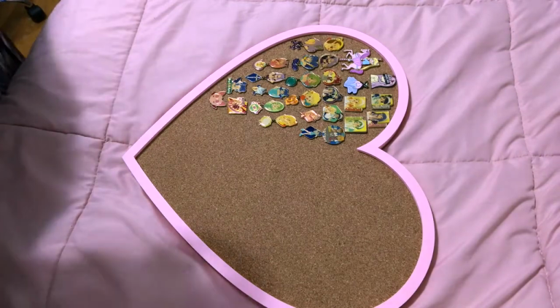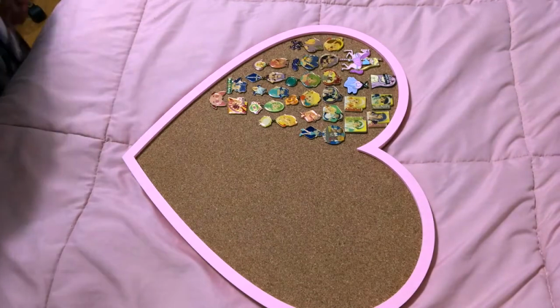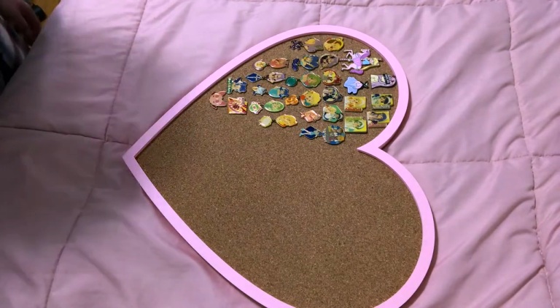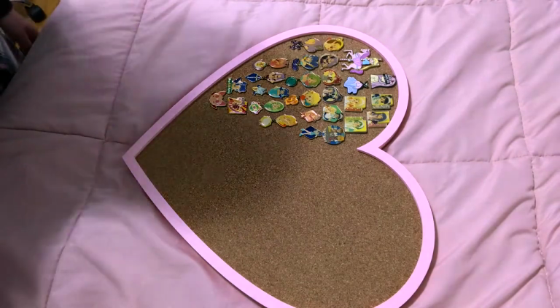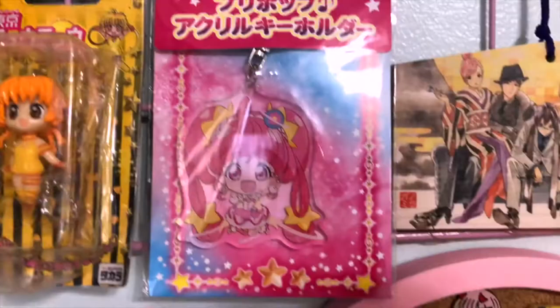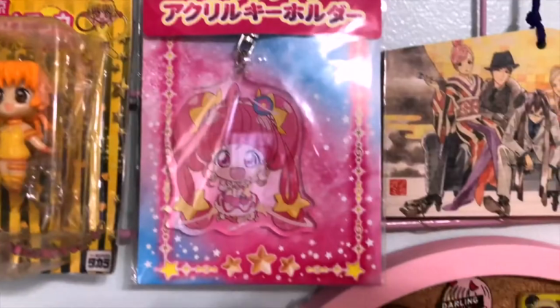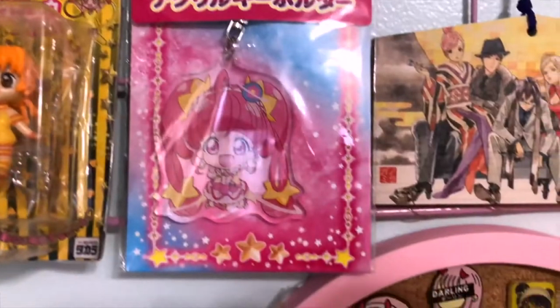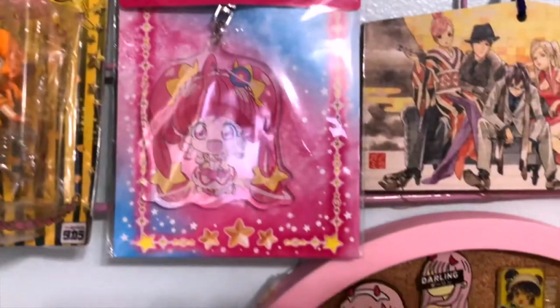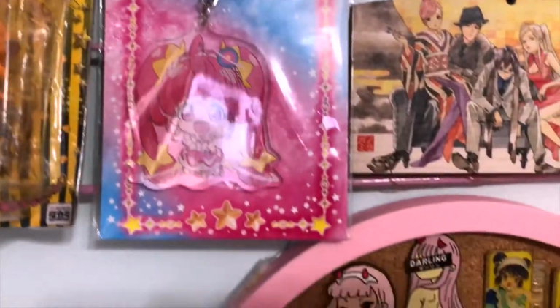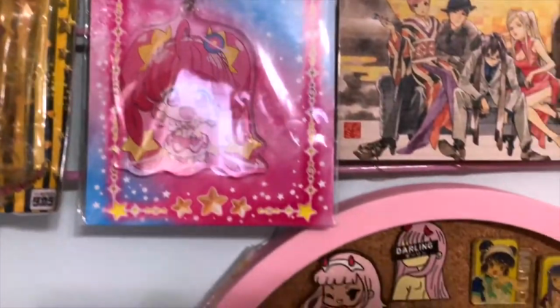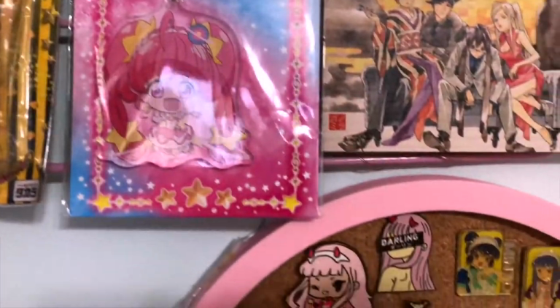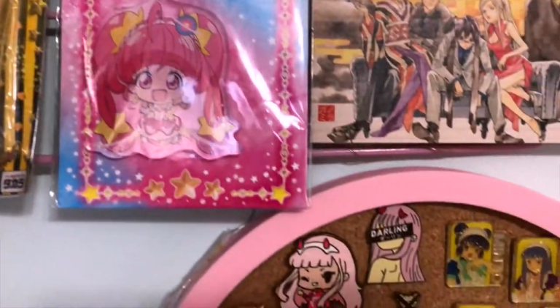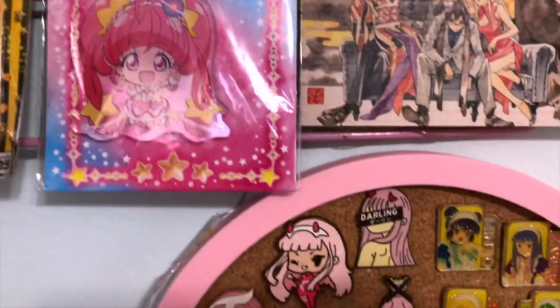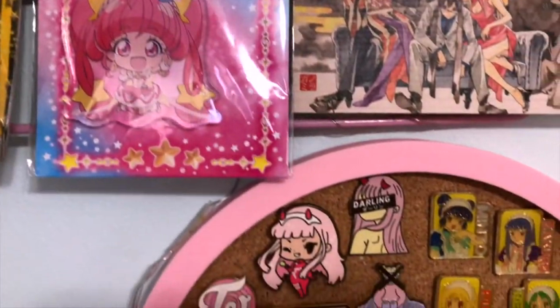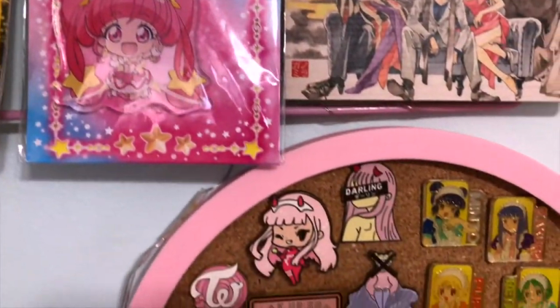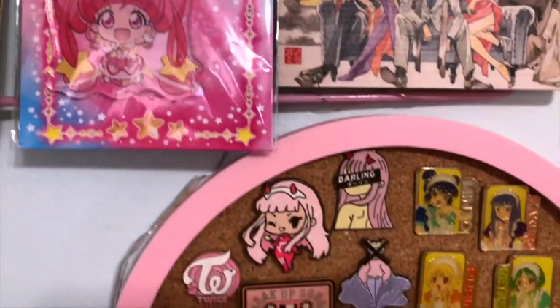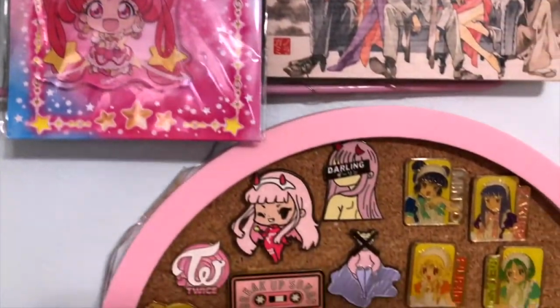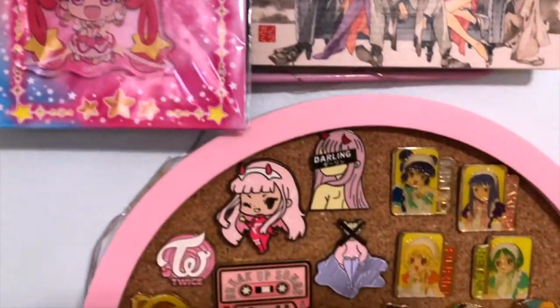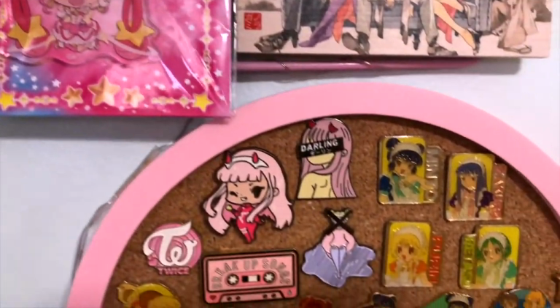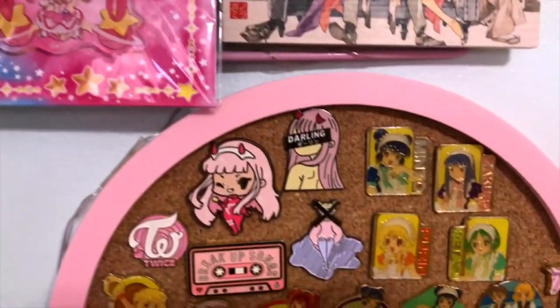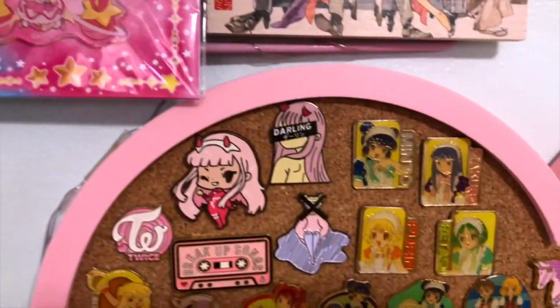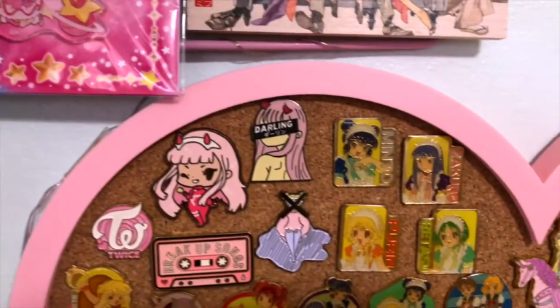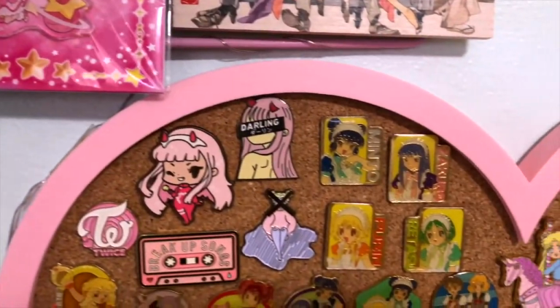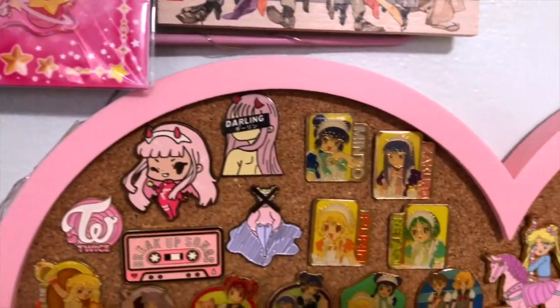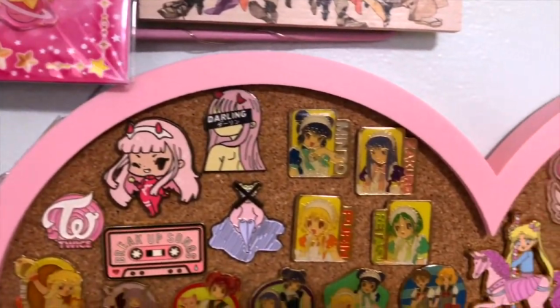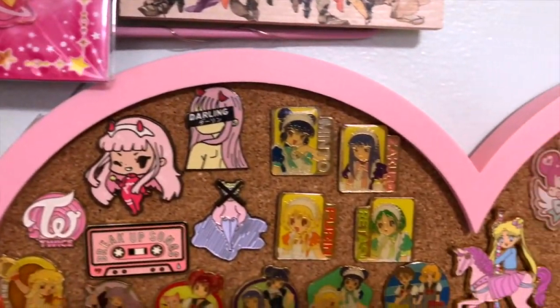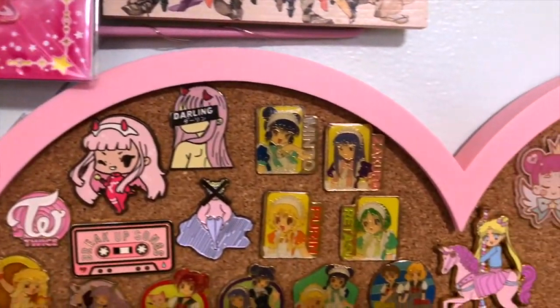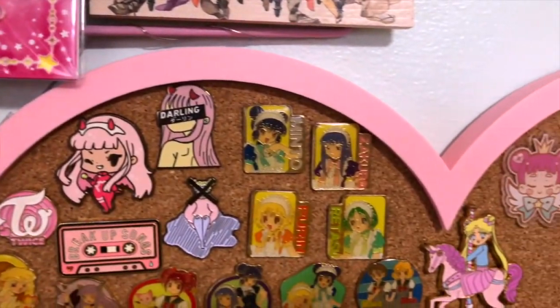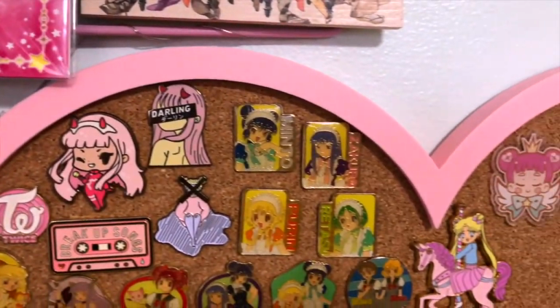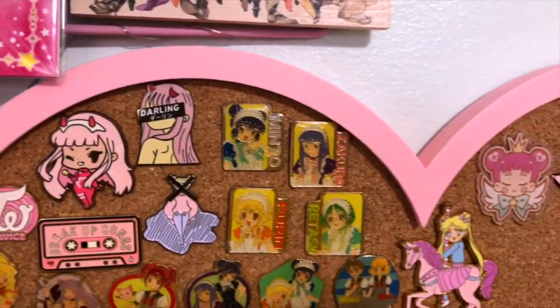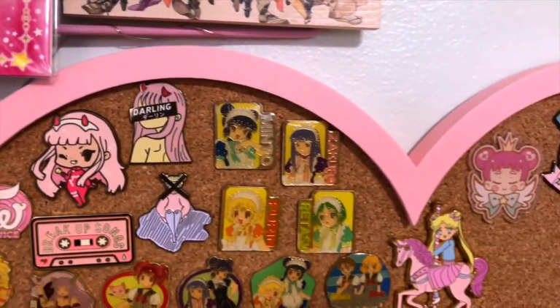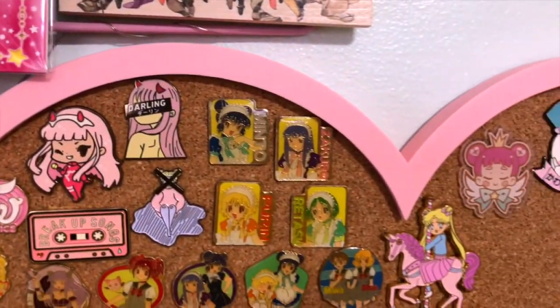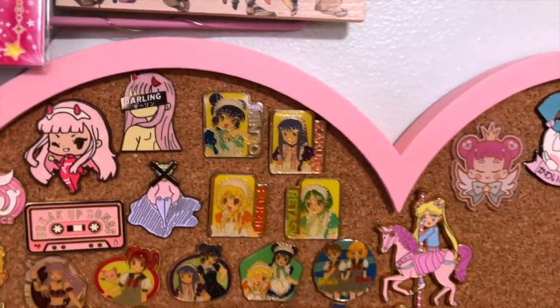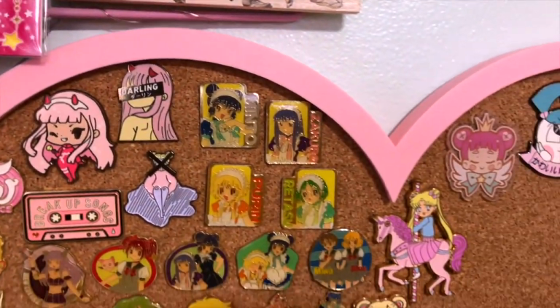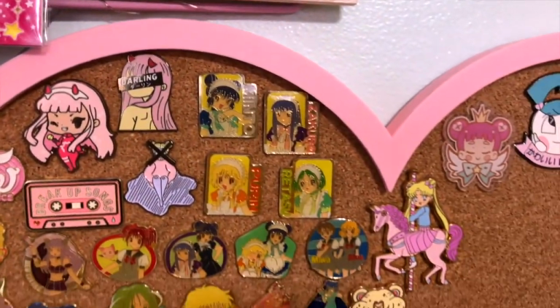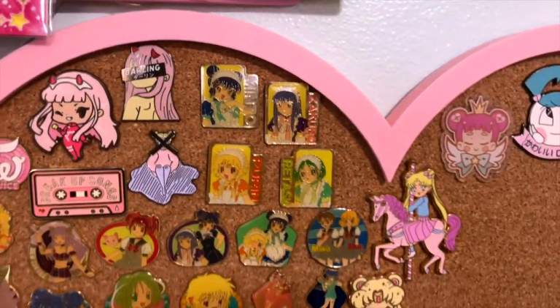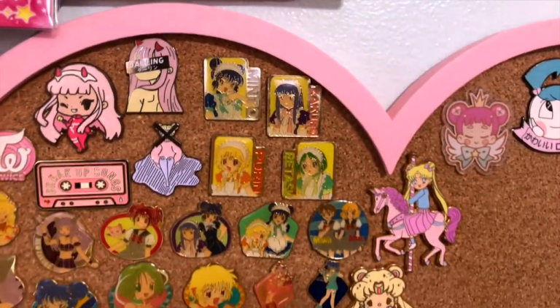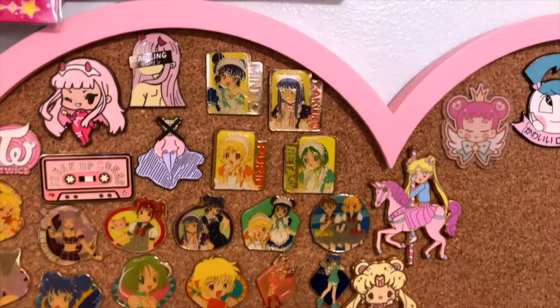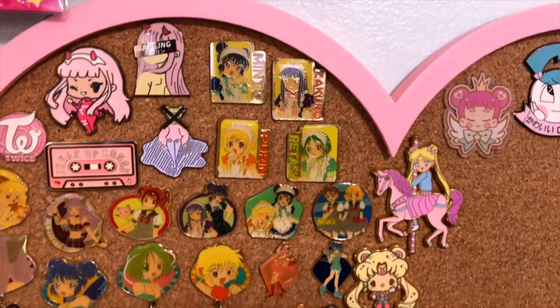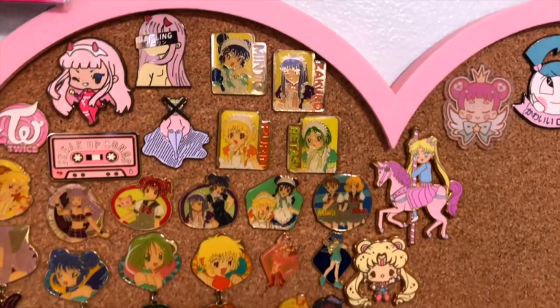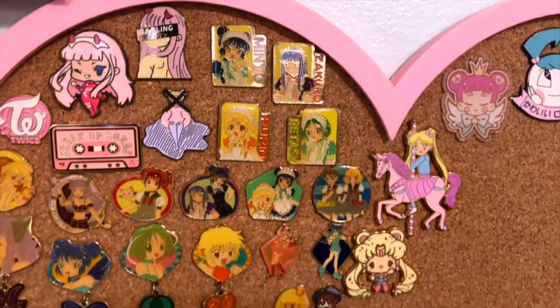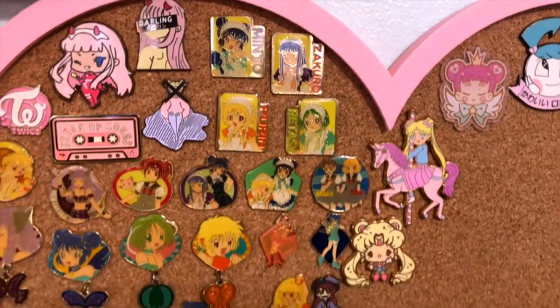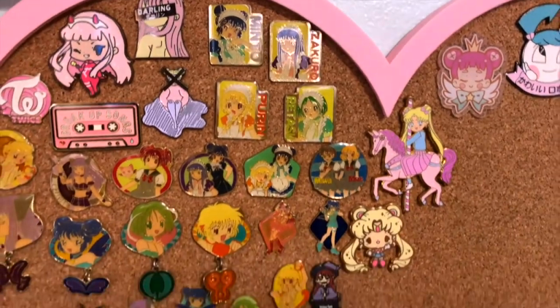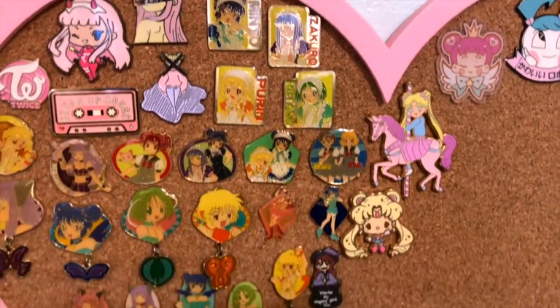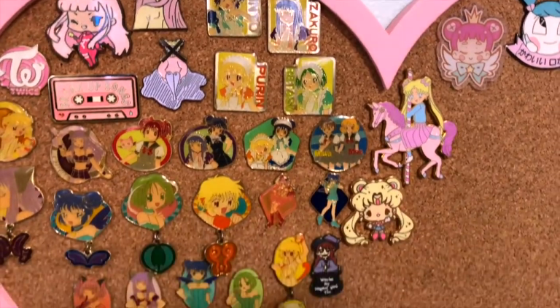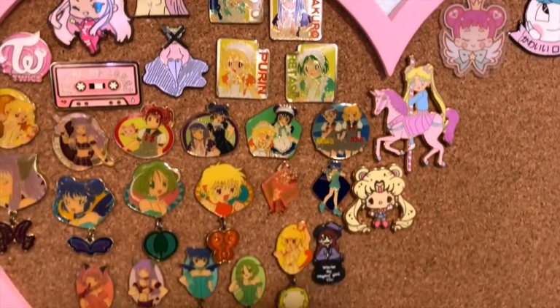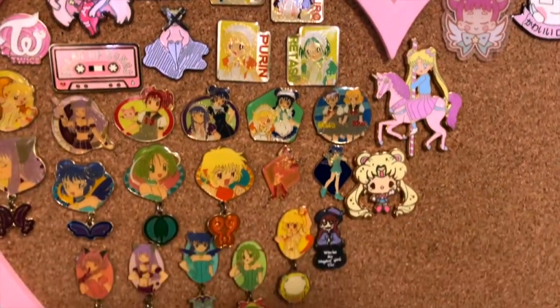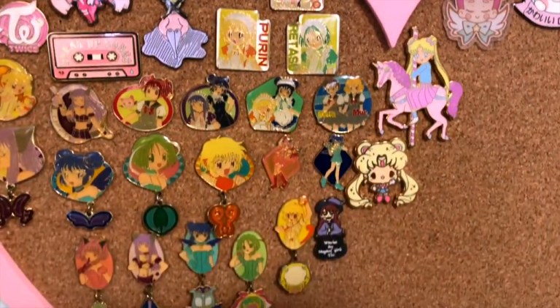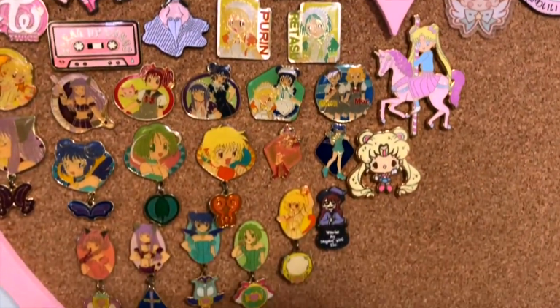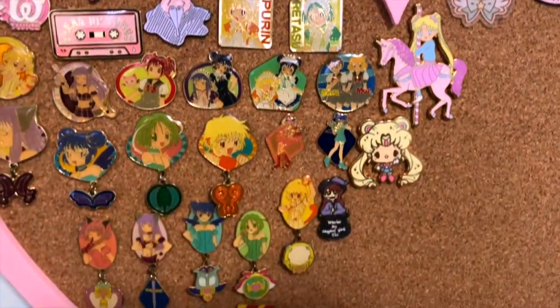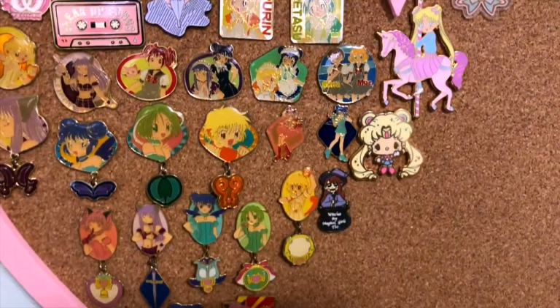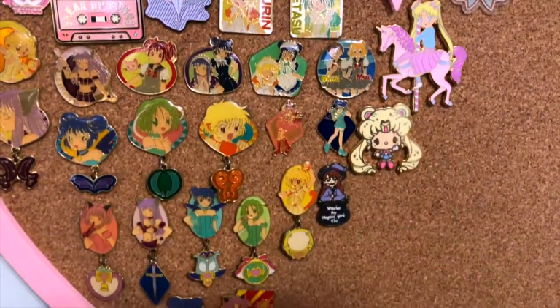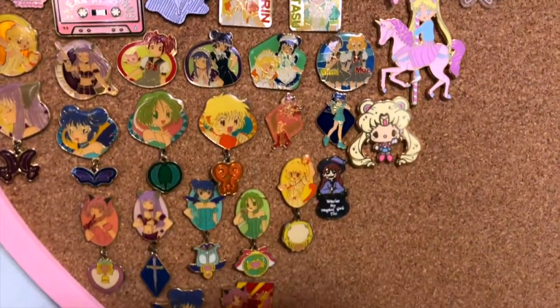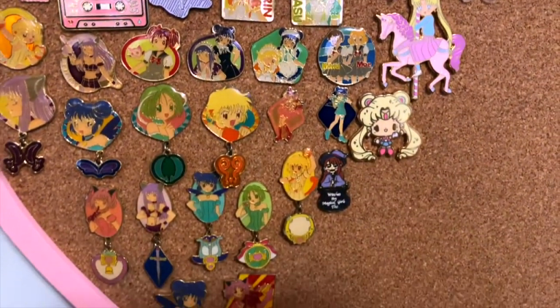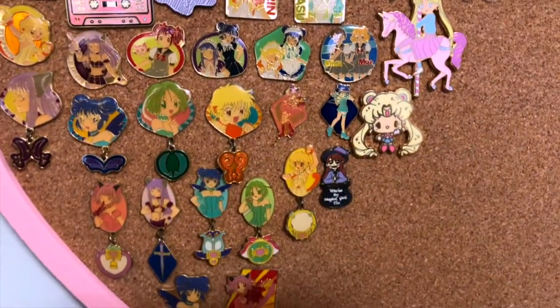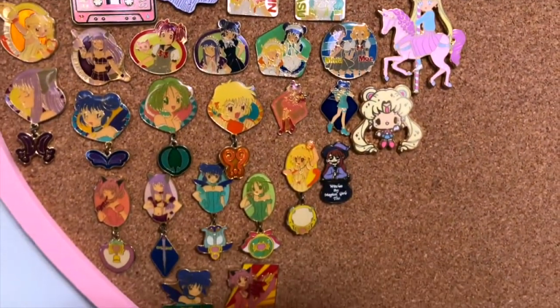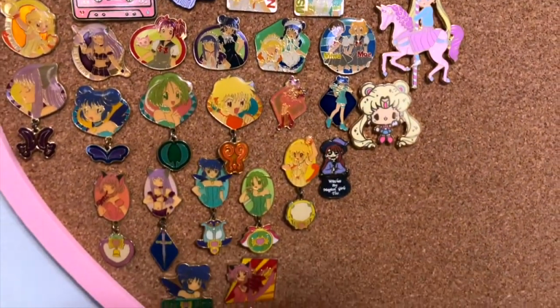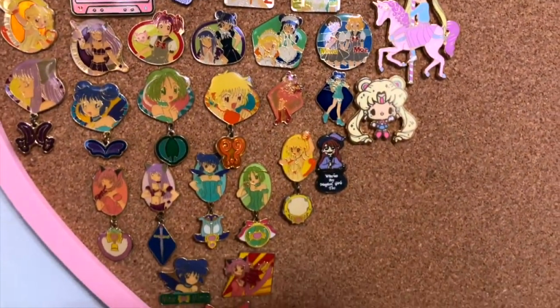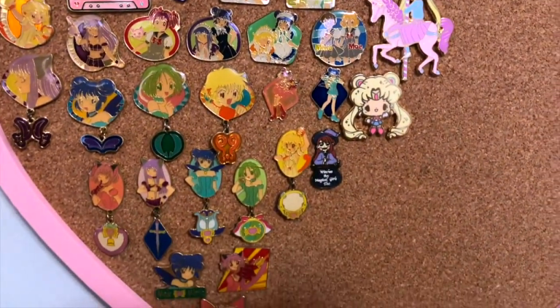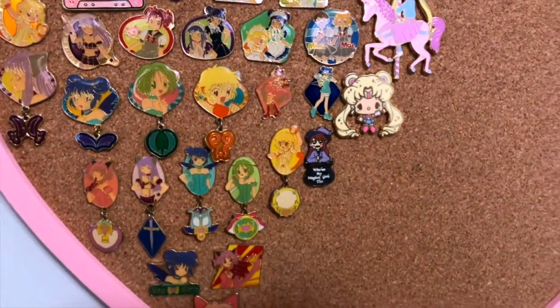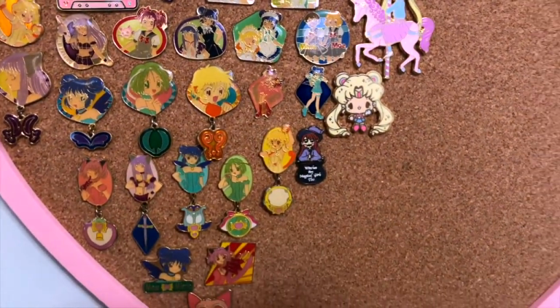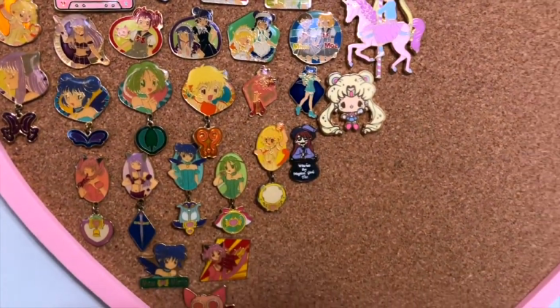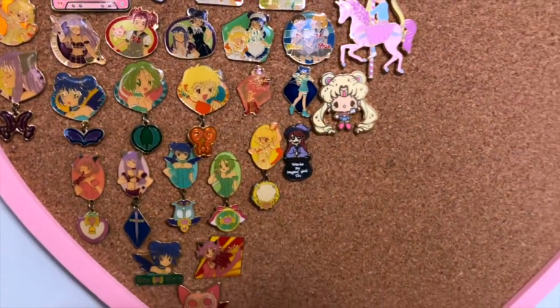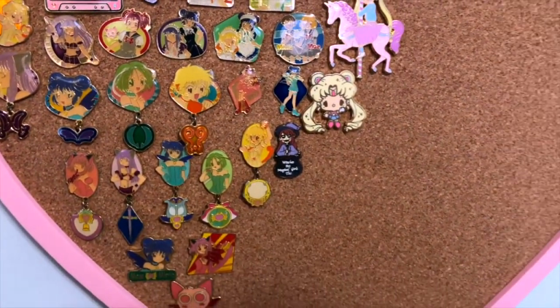And here is how it looks — the end result with the added pins that I had initially forgotten.